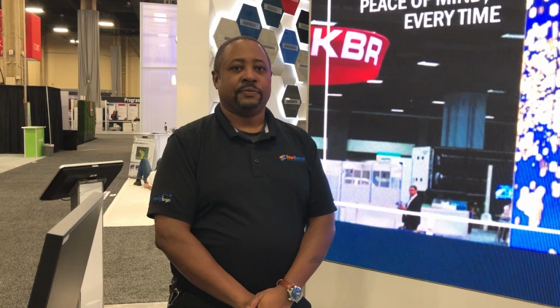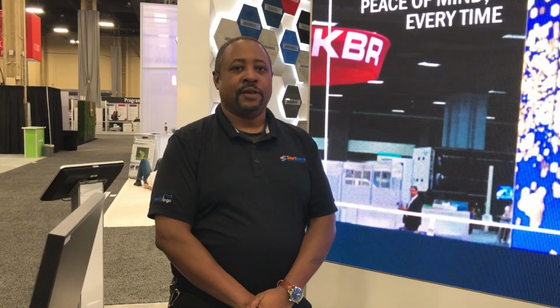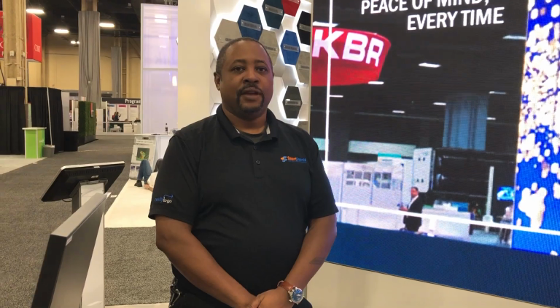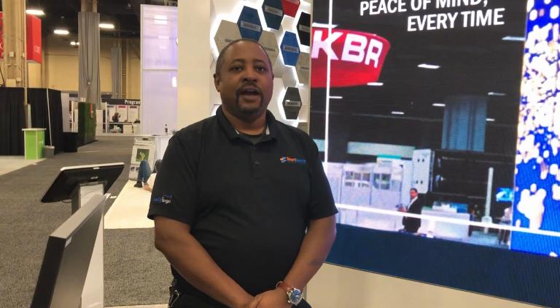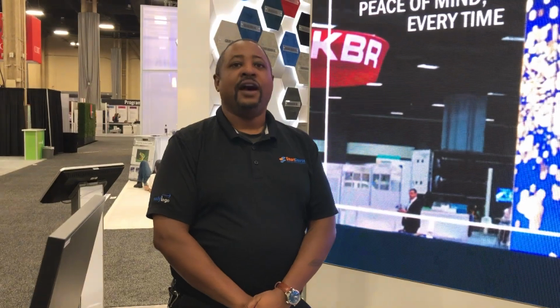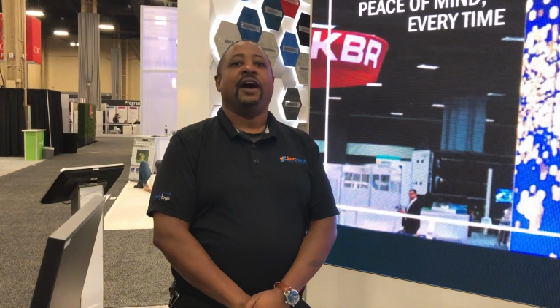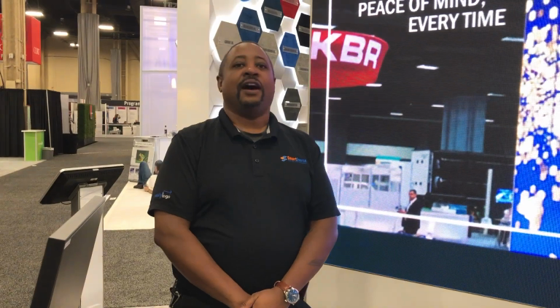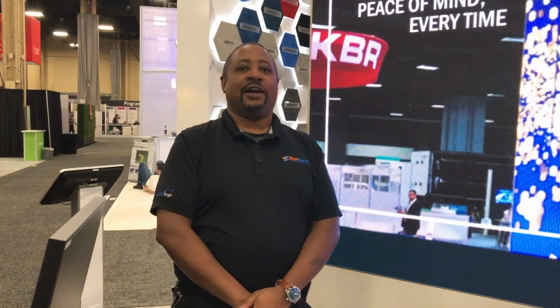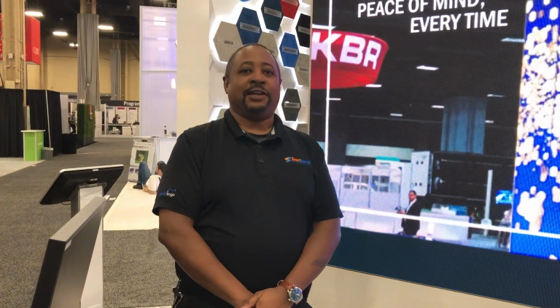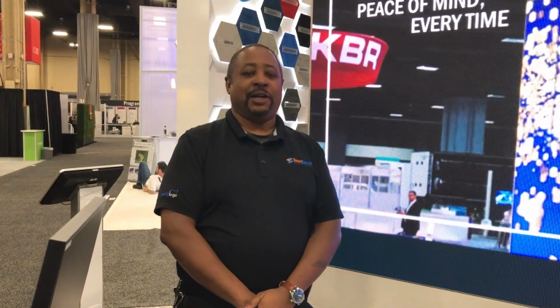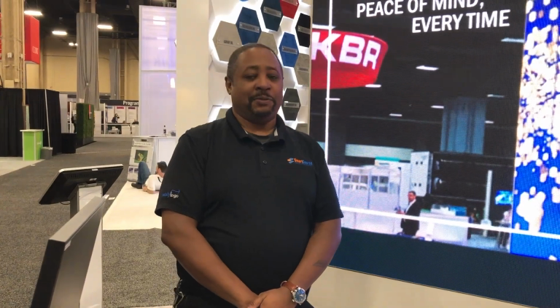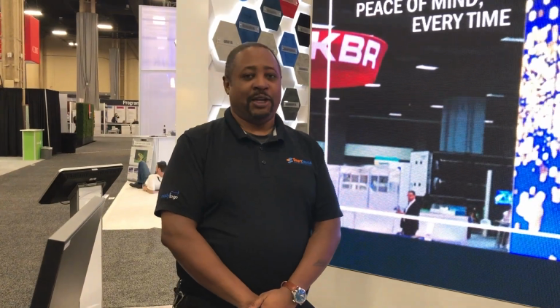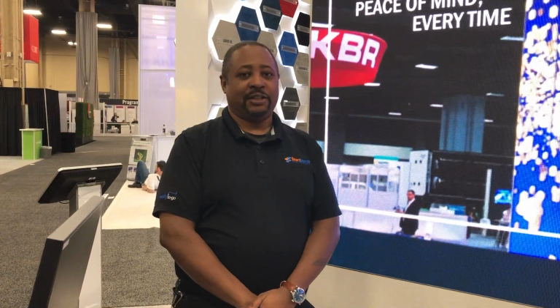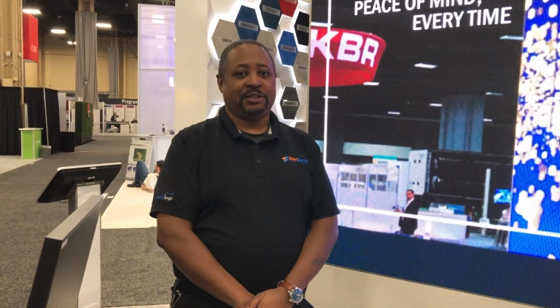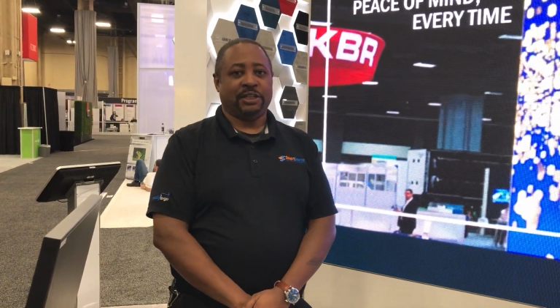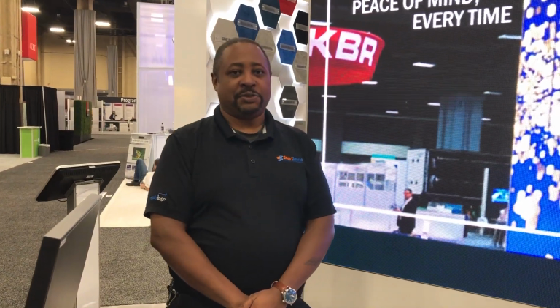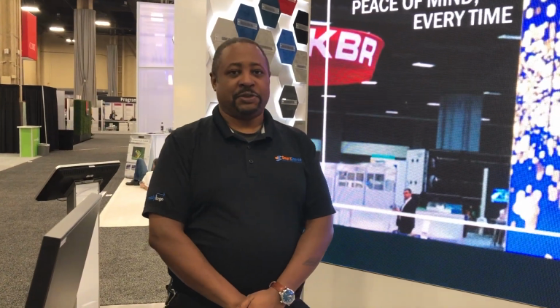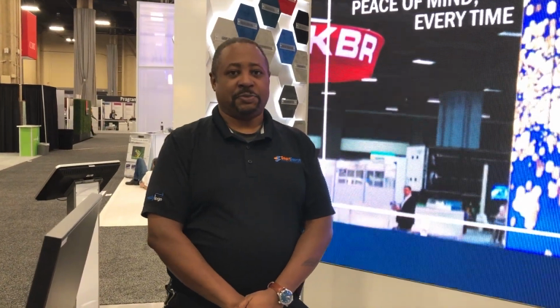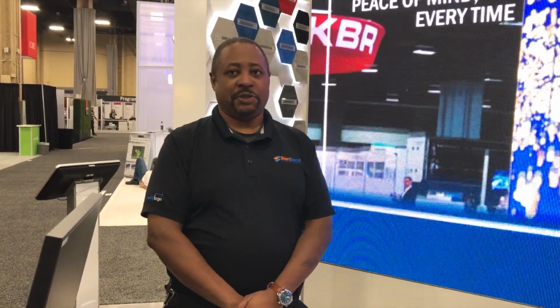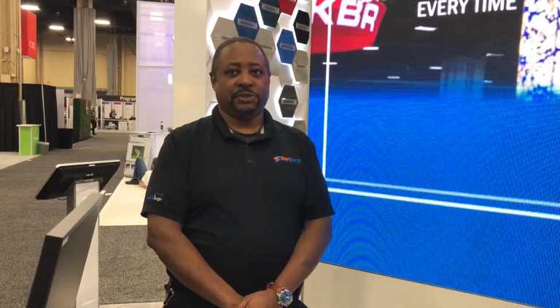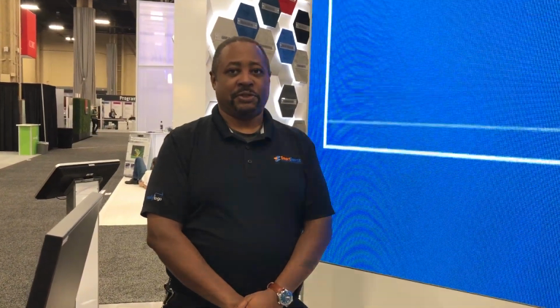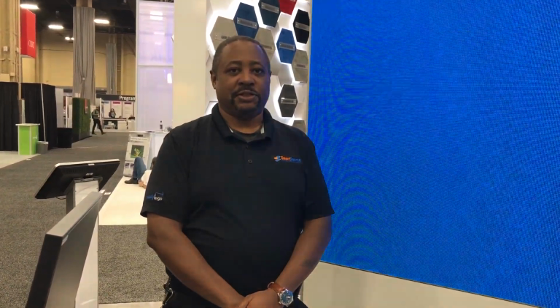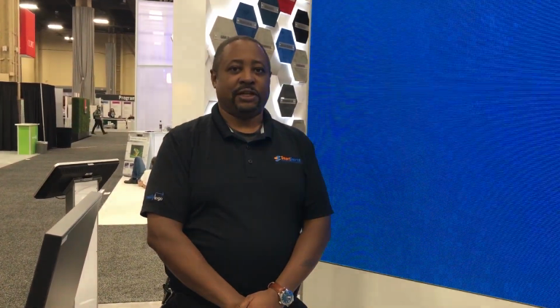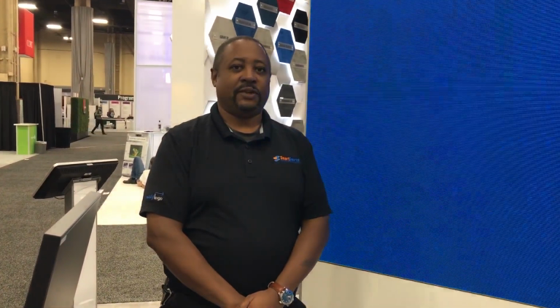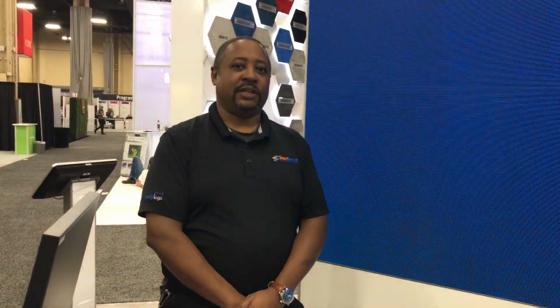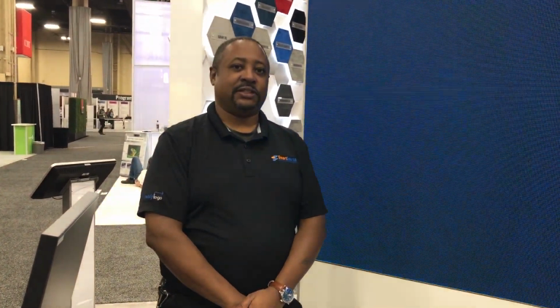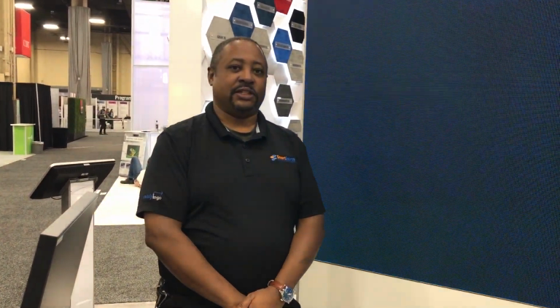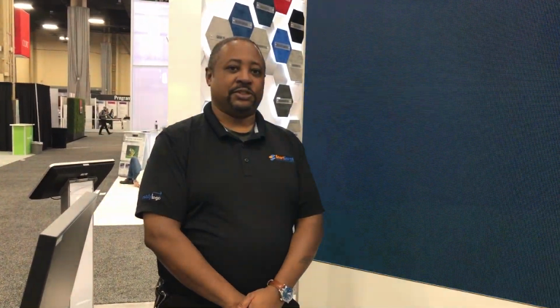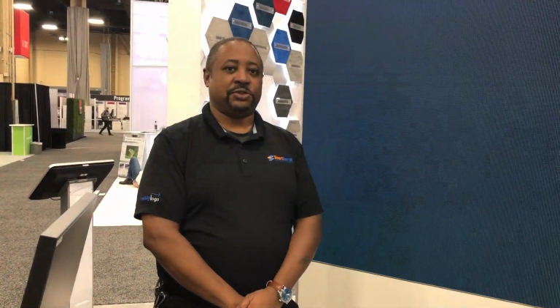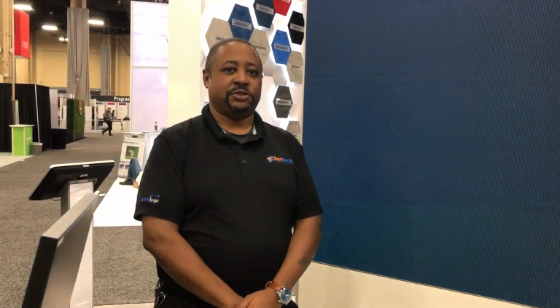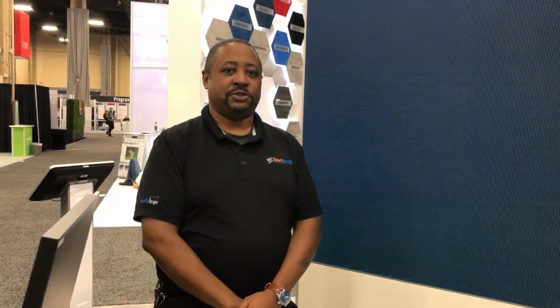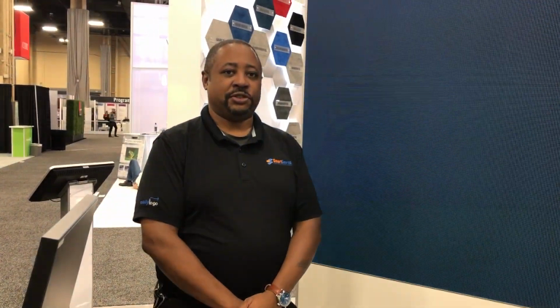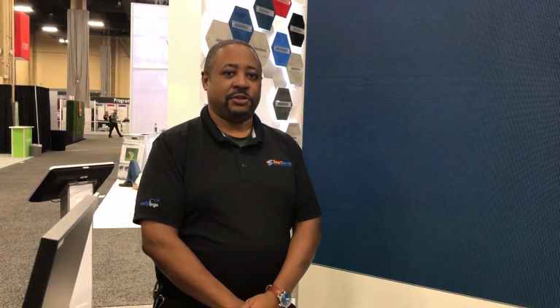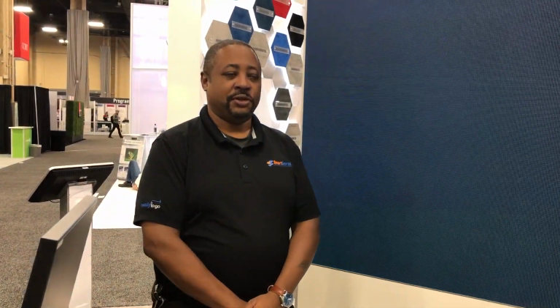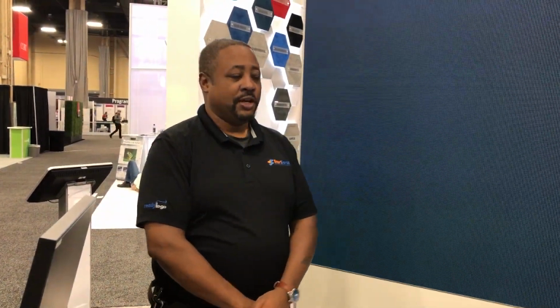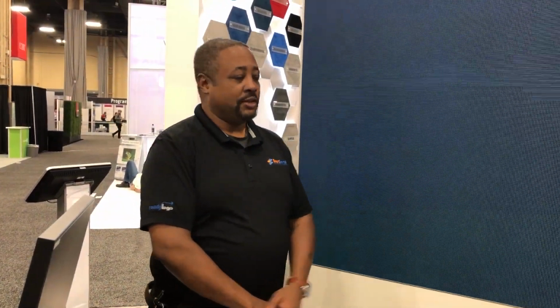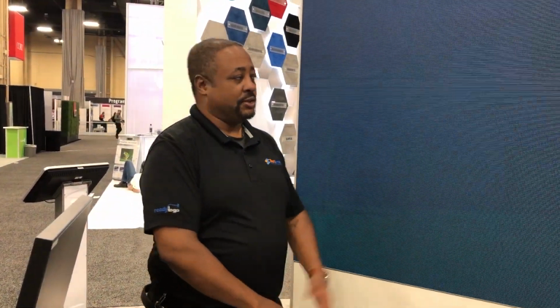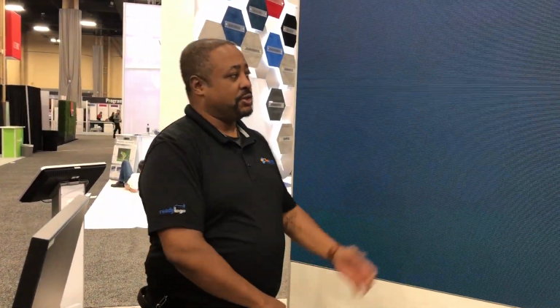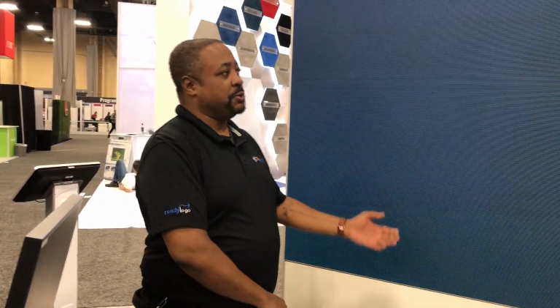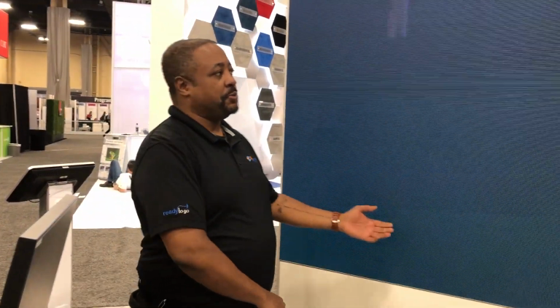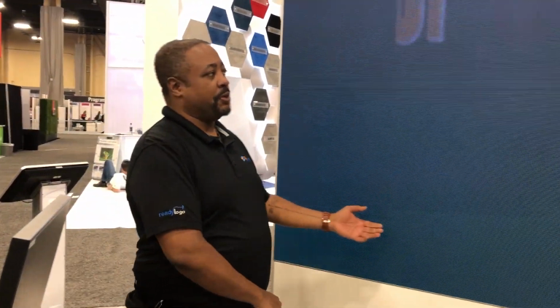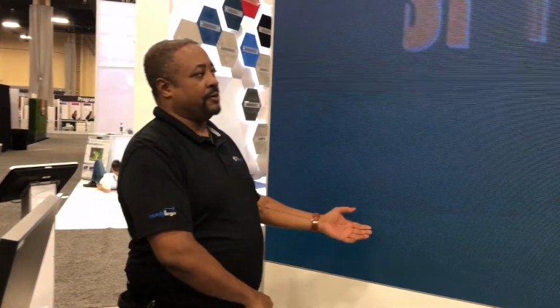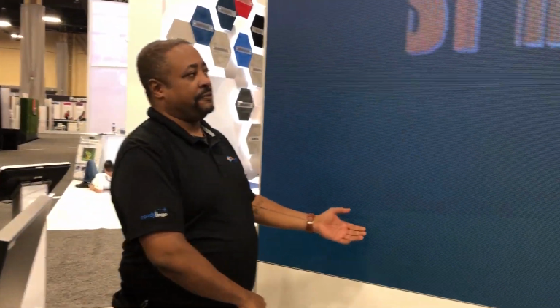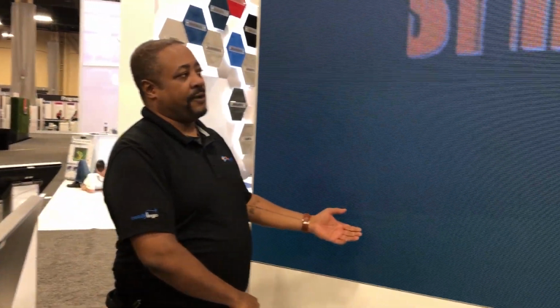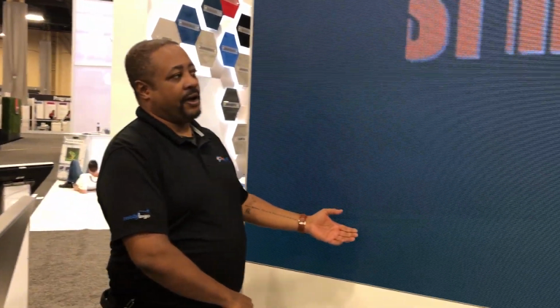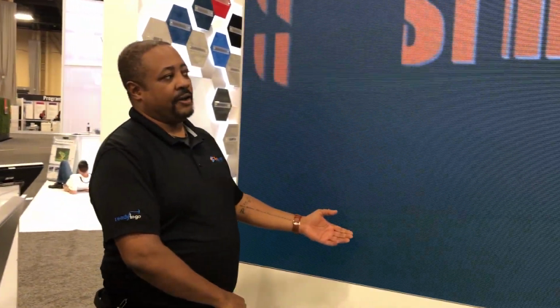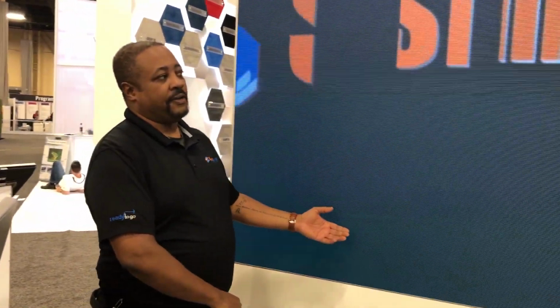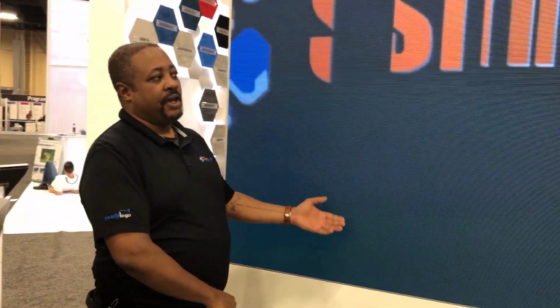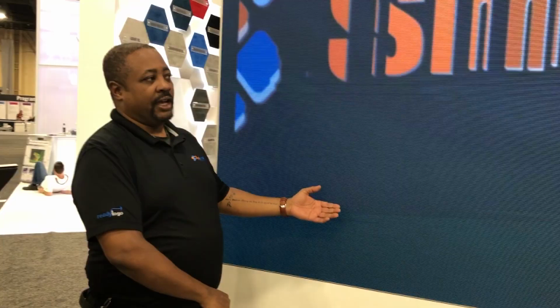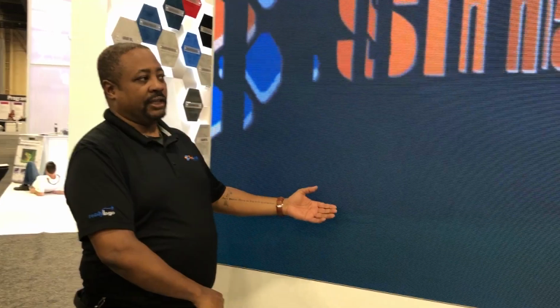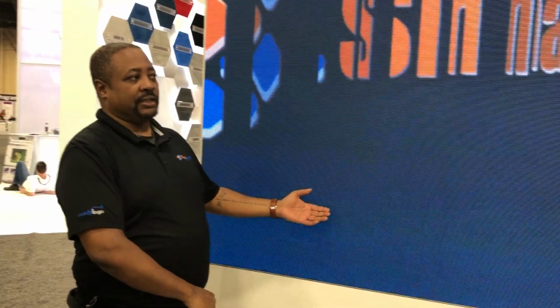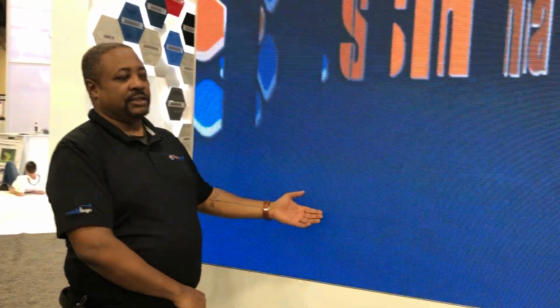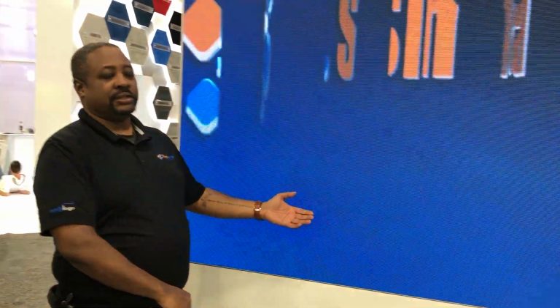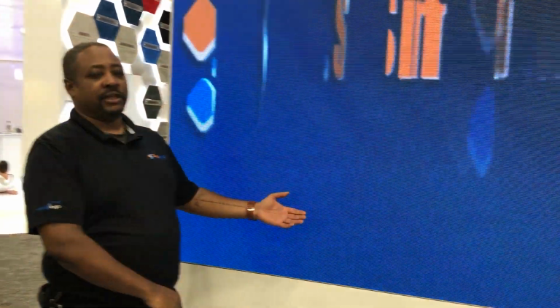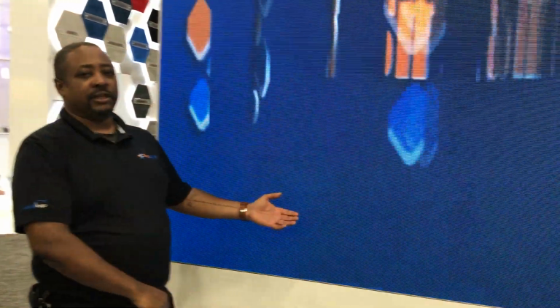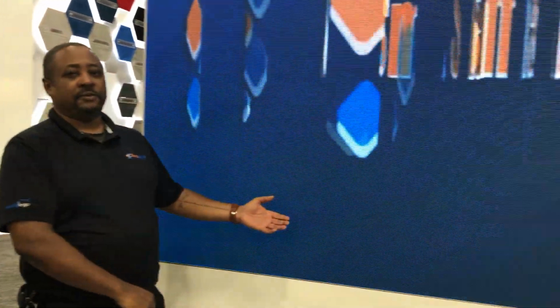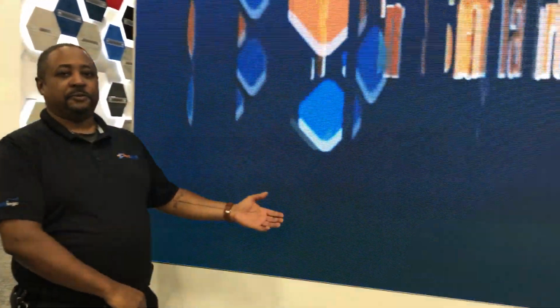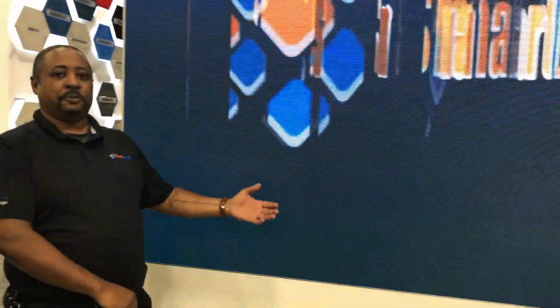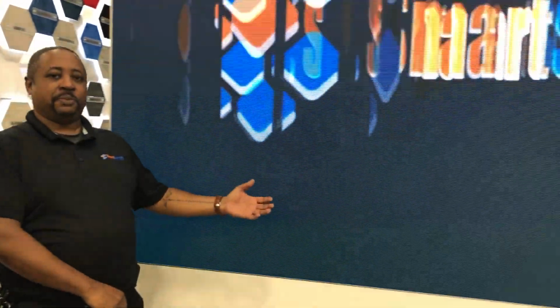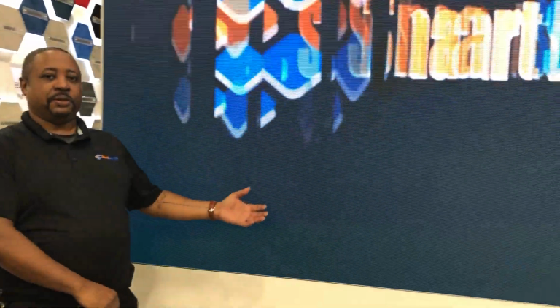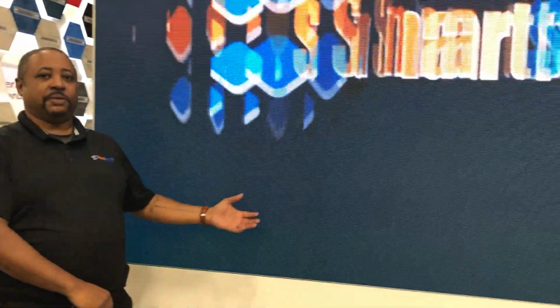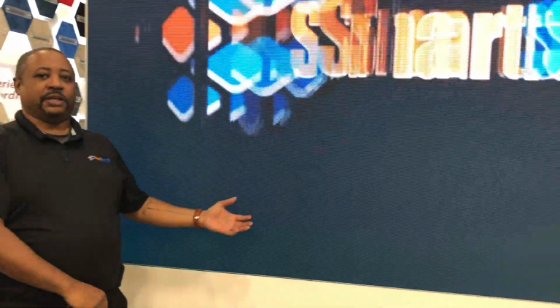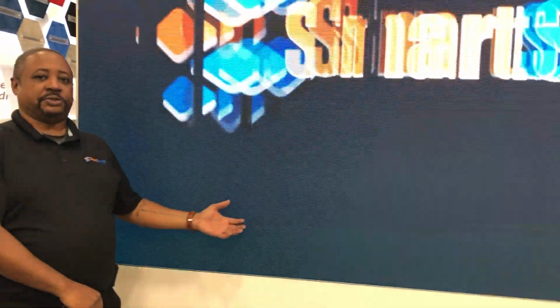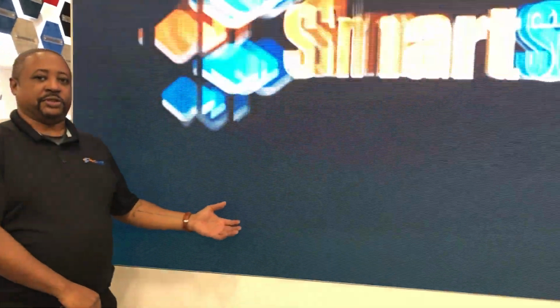Hi, I'm Lonnie Johnson with SmartSource, and I'd like to introduce to you the 2.5 LED Skin from B Matrix.